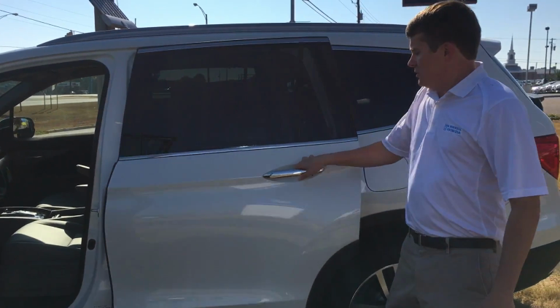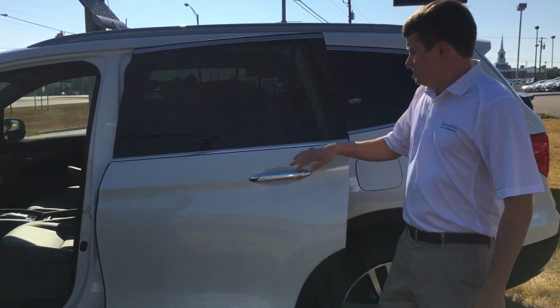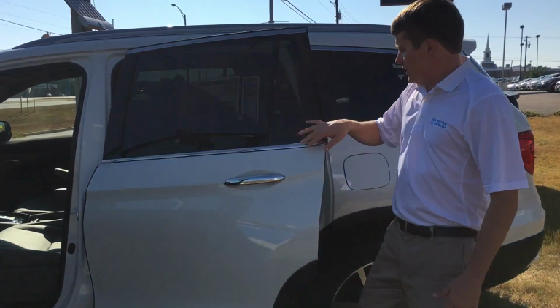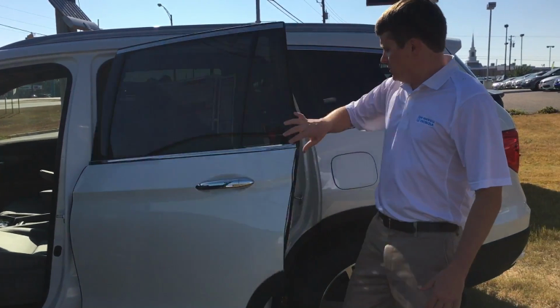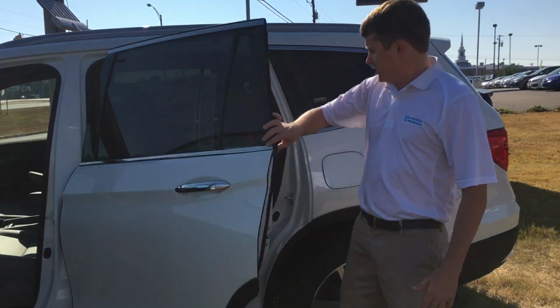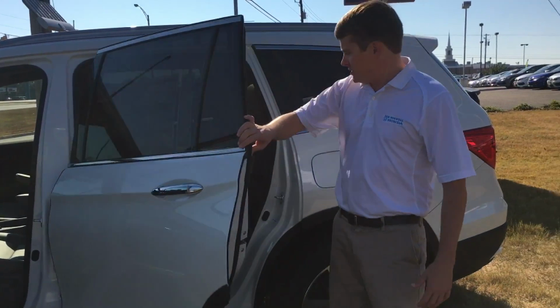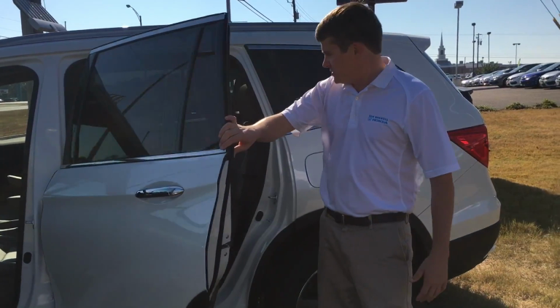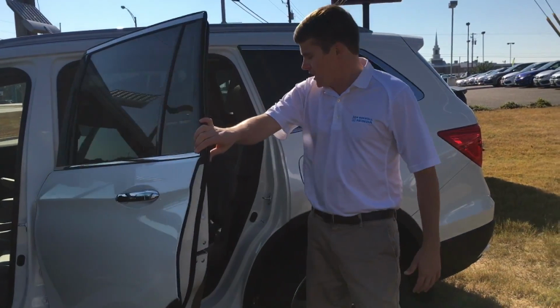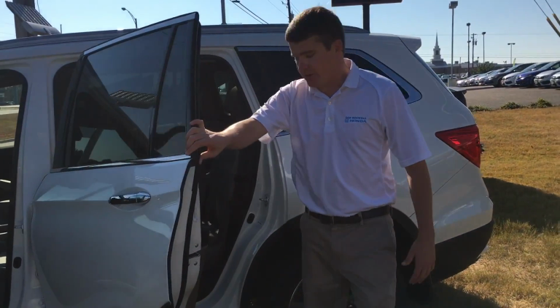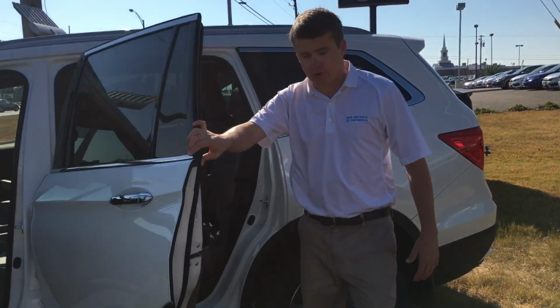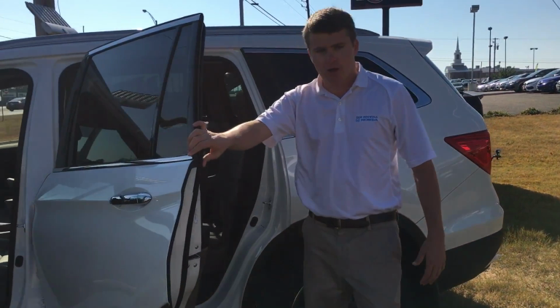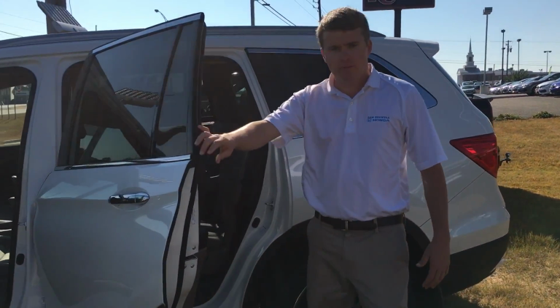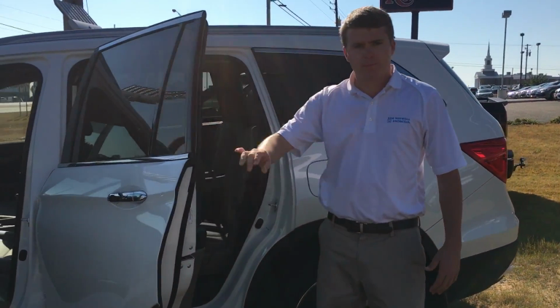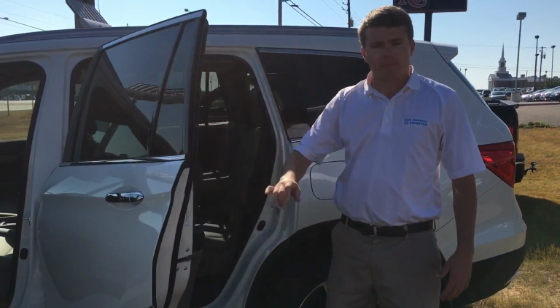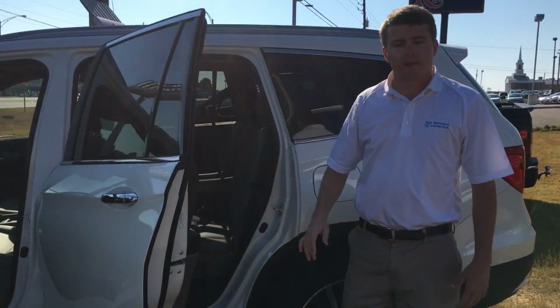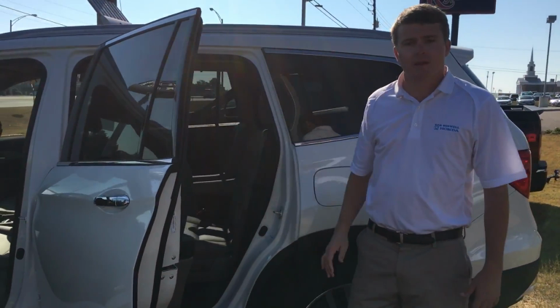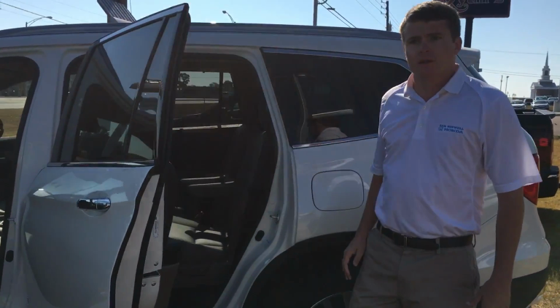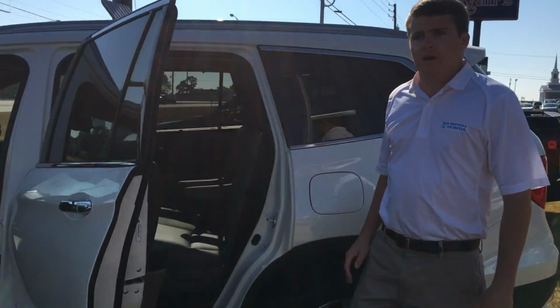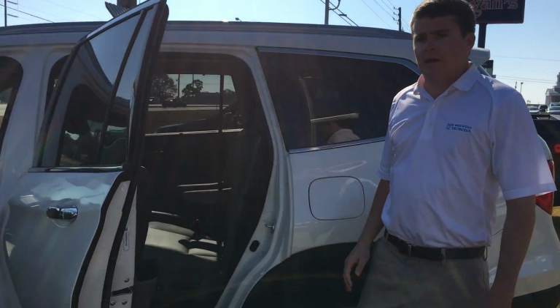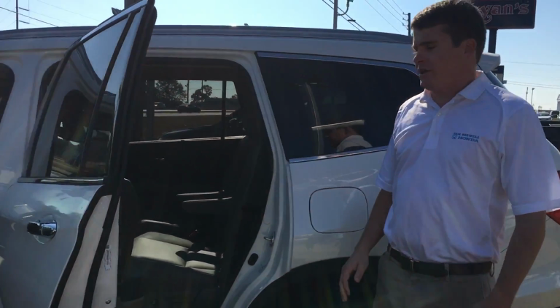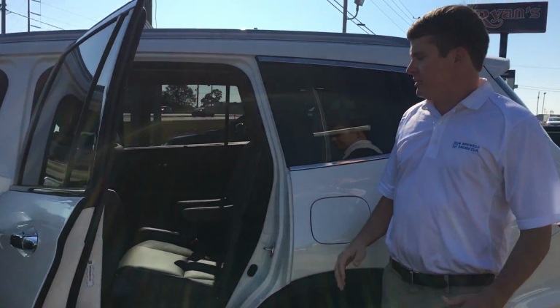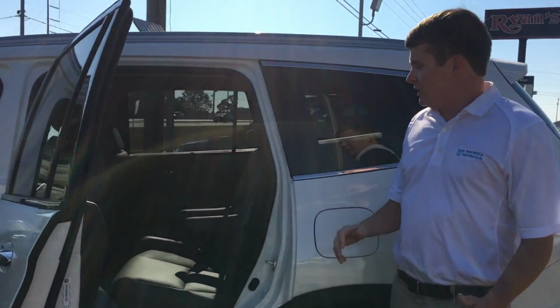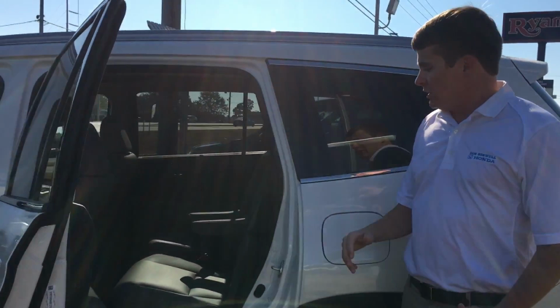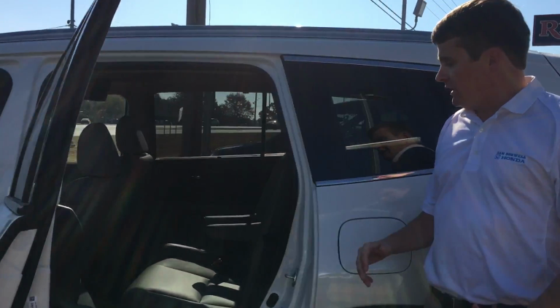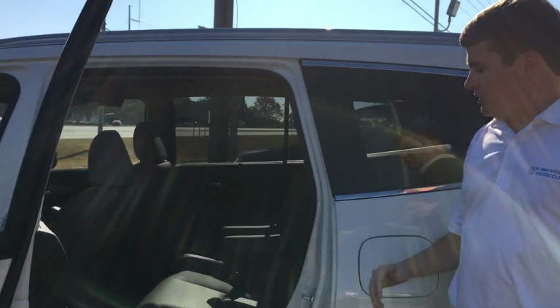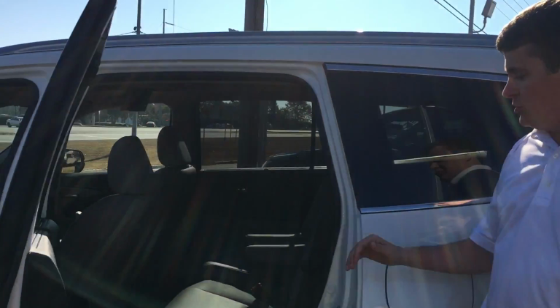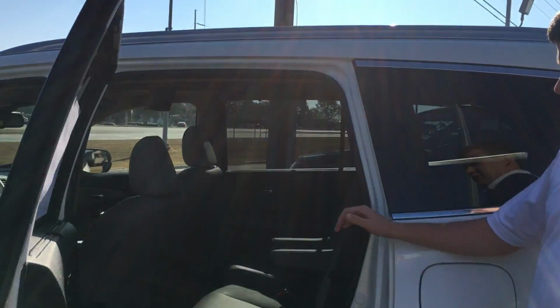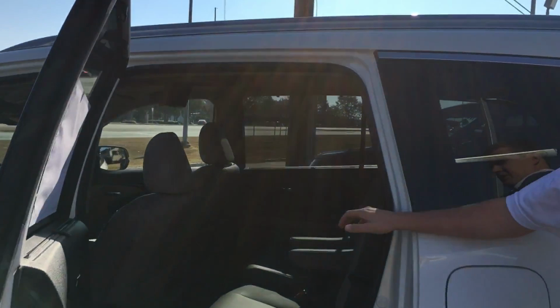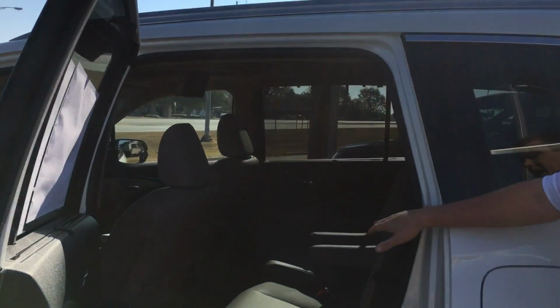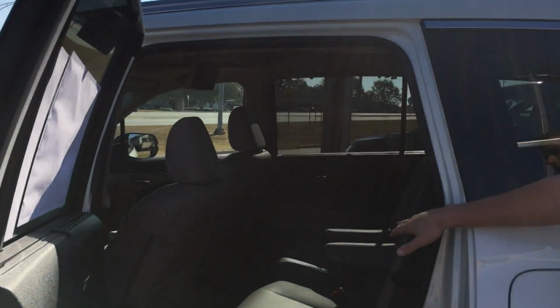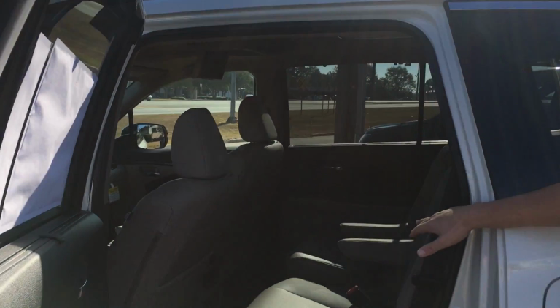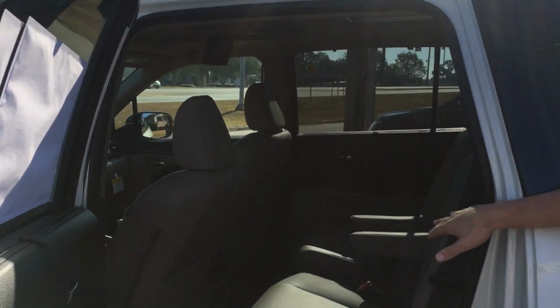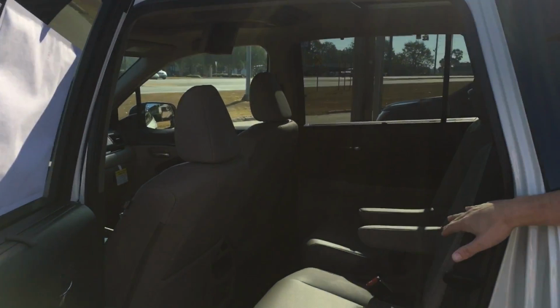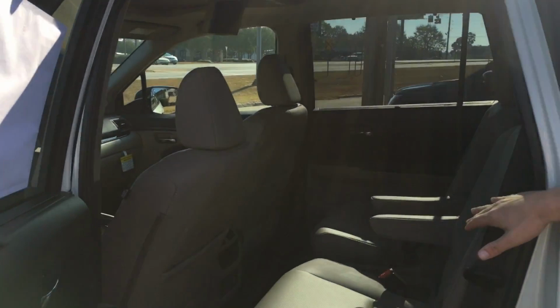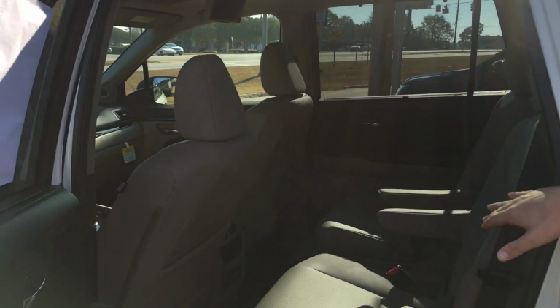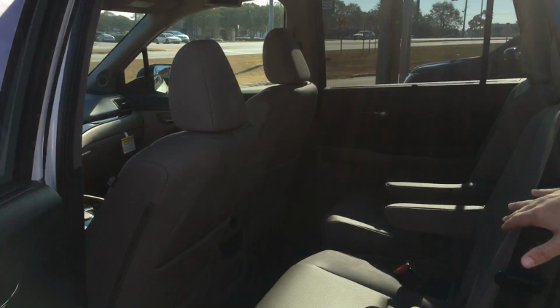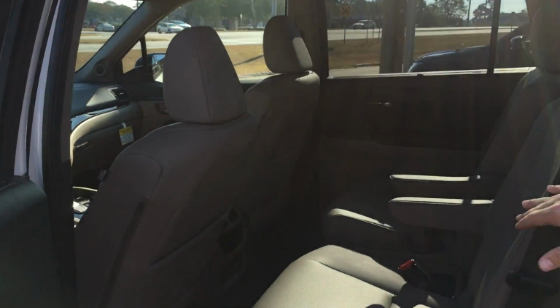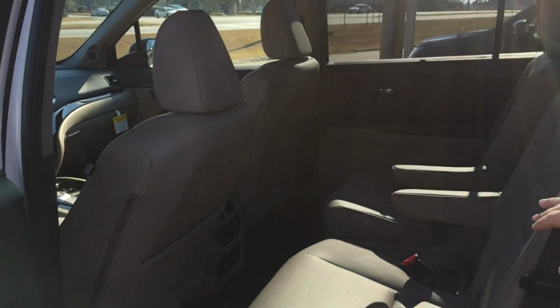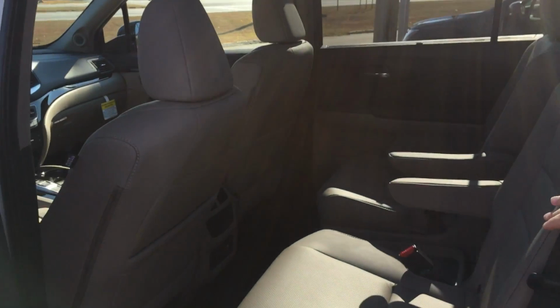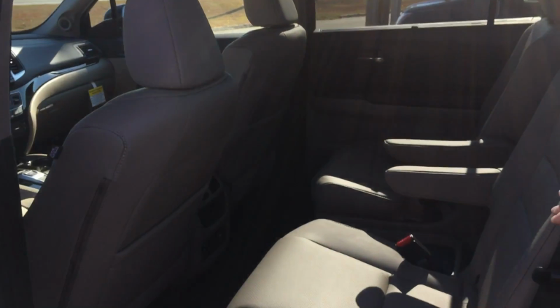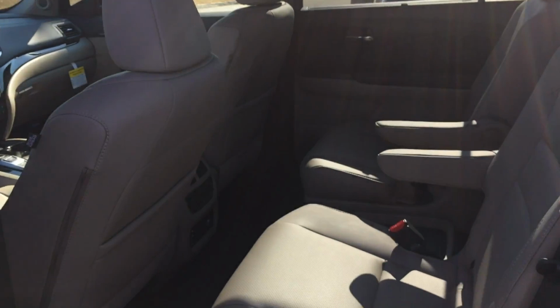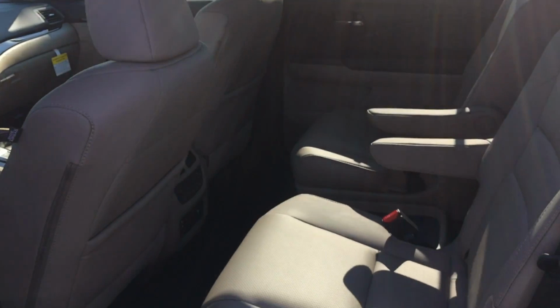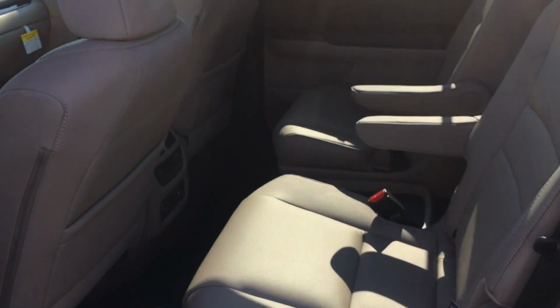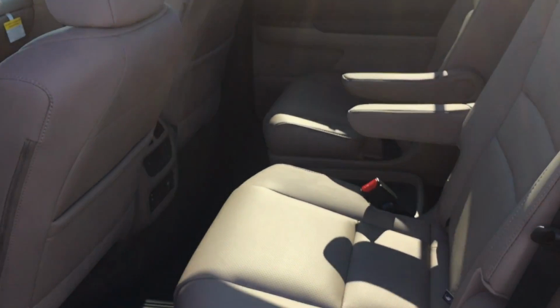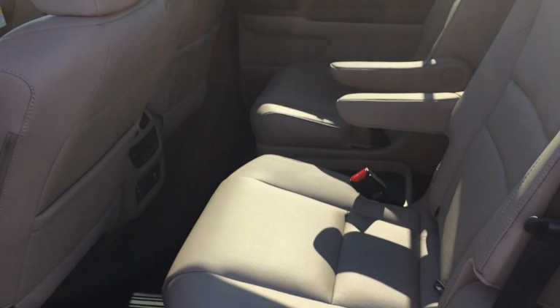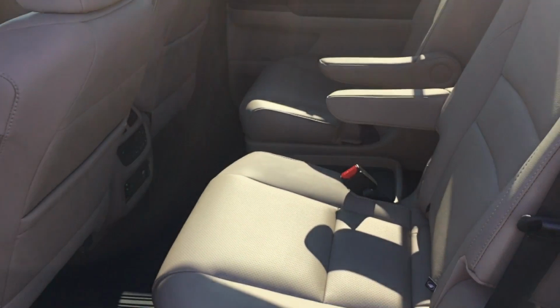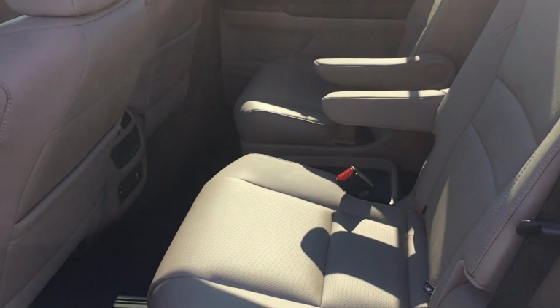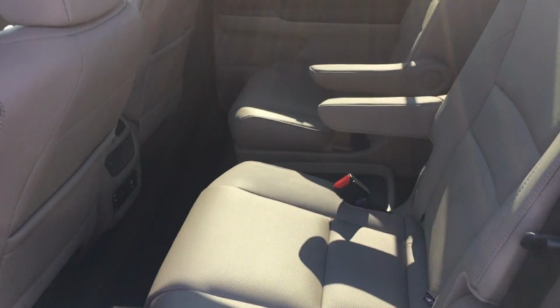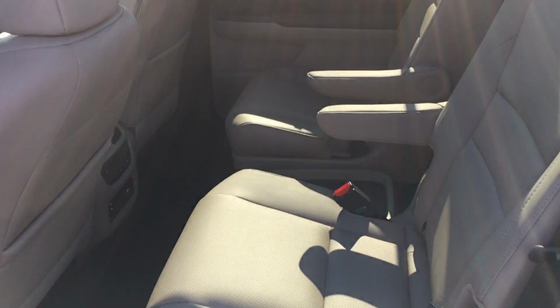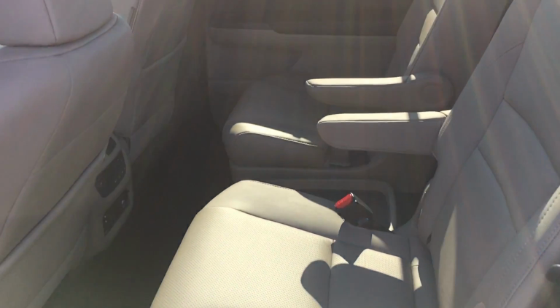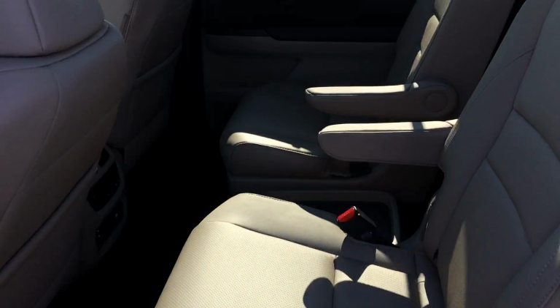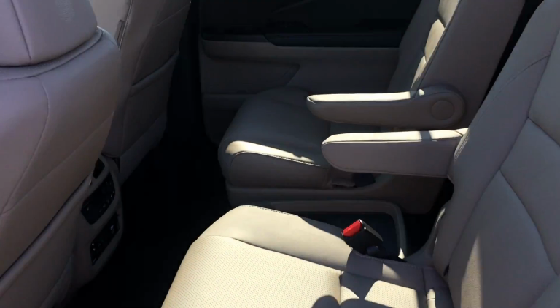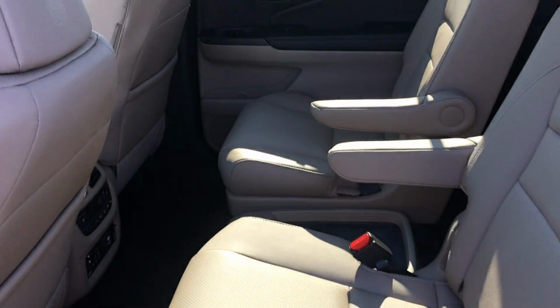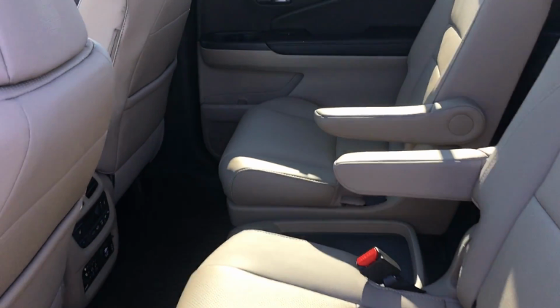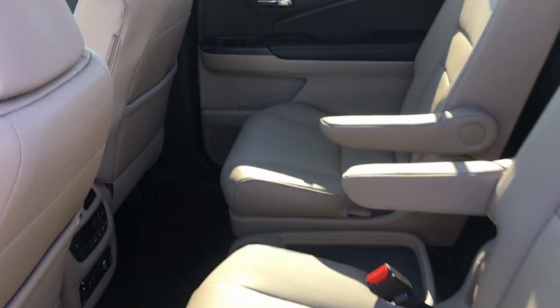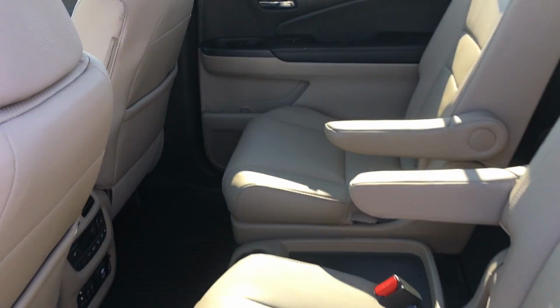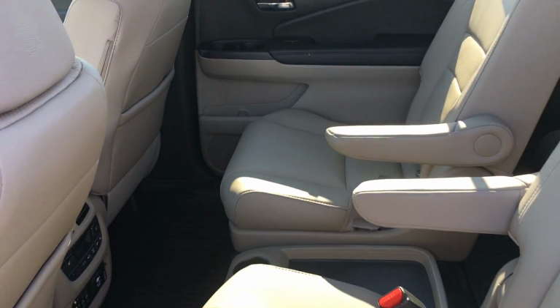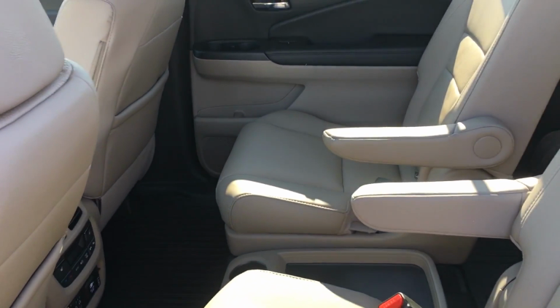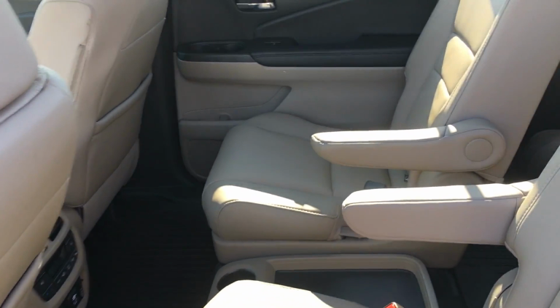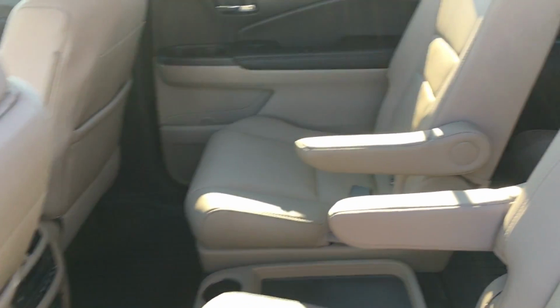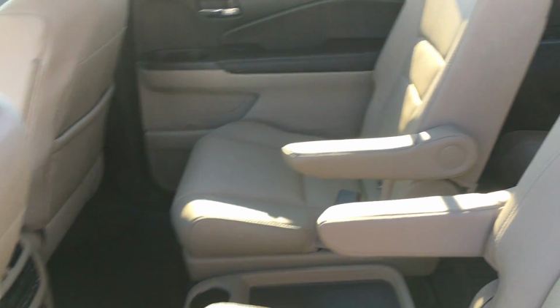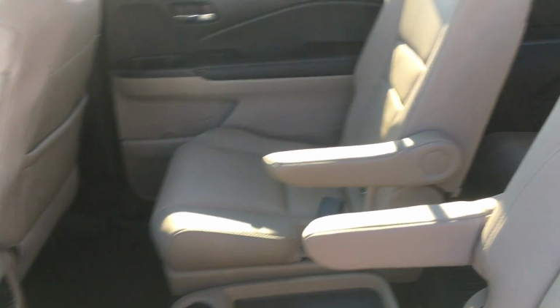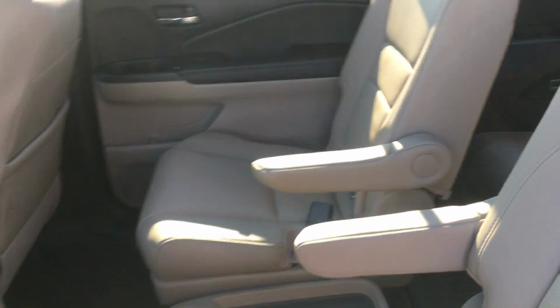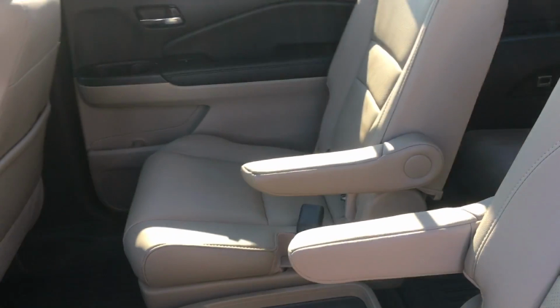Take a look at the second row. In the Elite you get the captain's chairs, as well as heated rear seats.